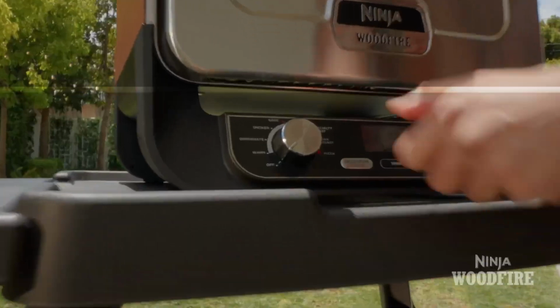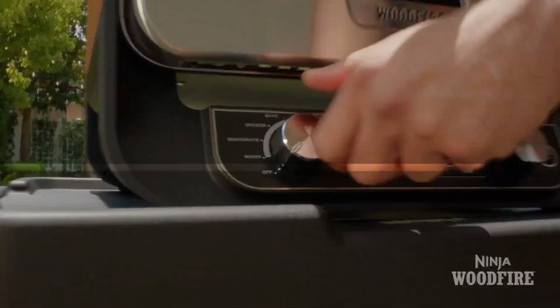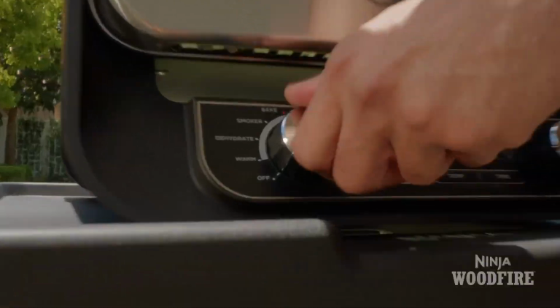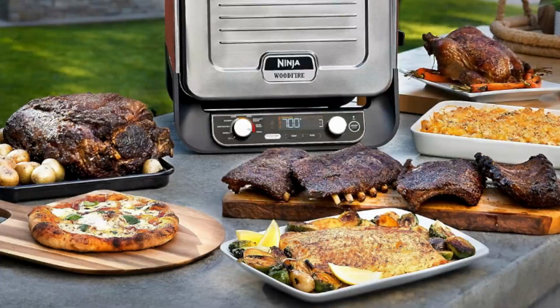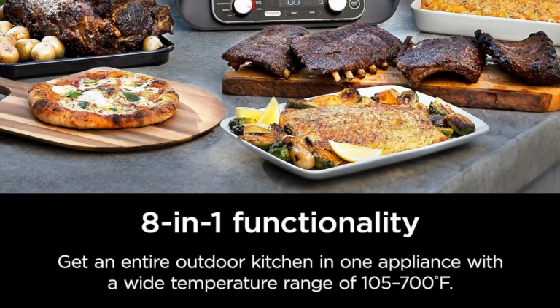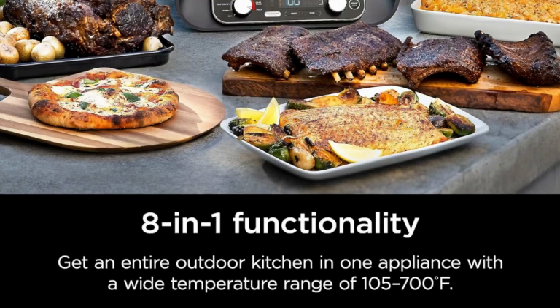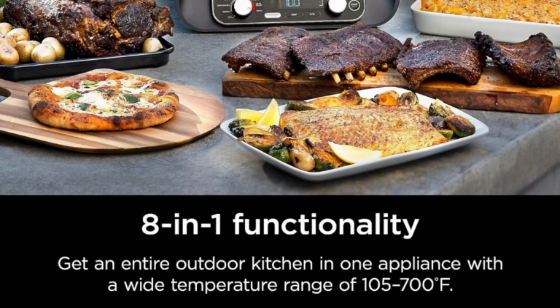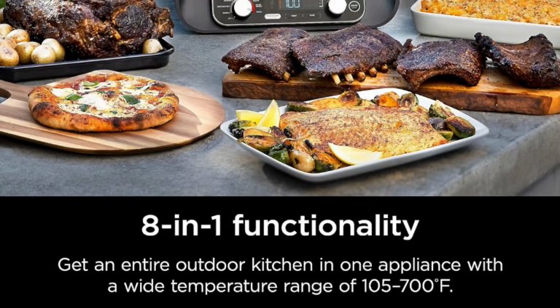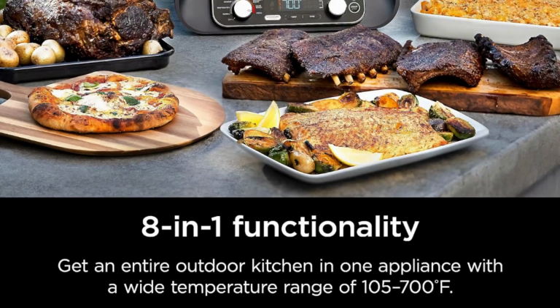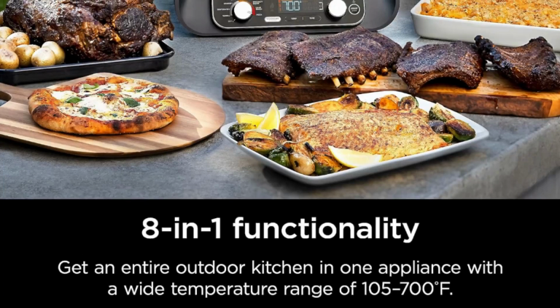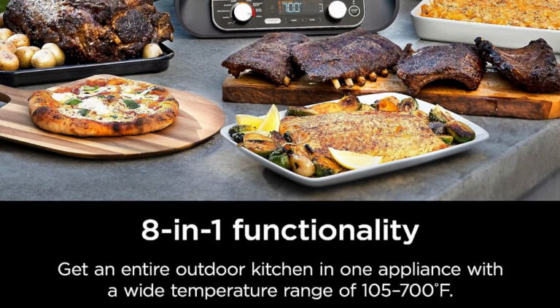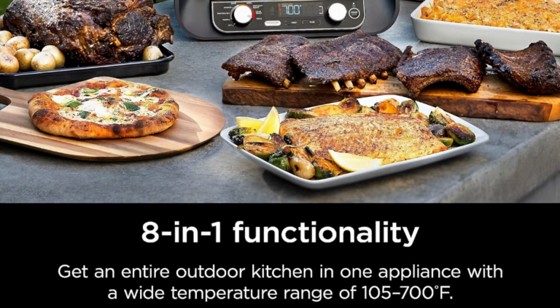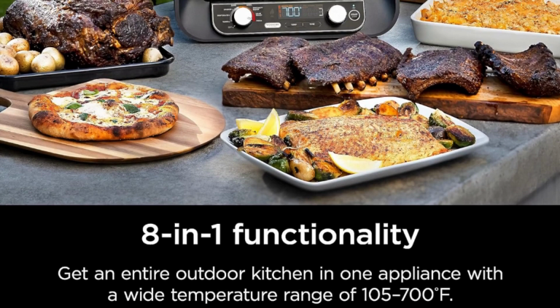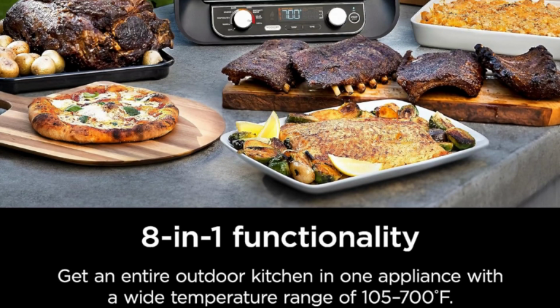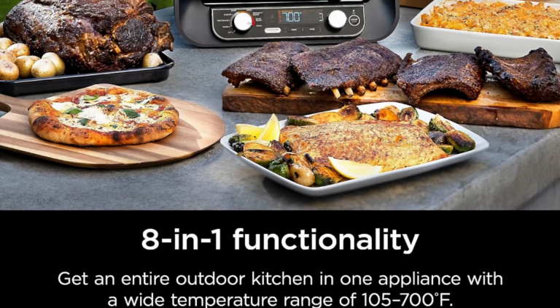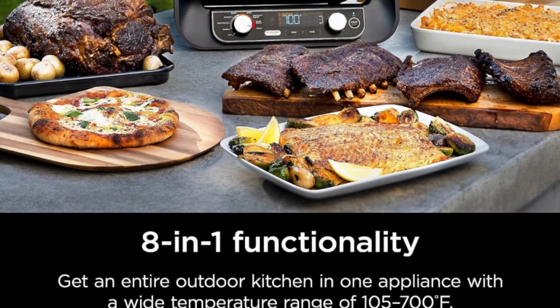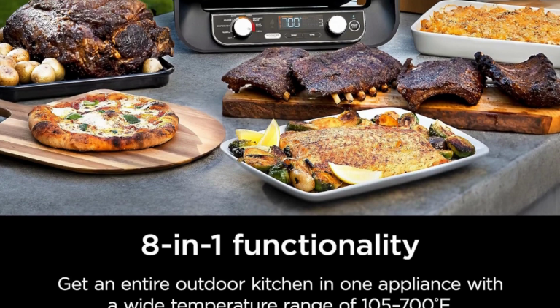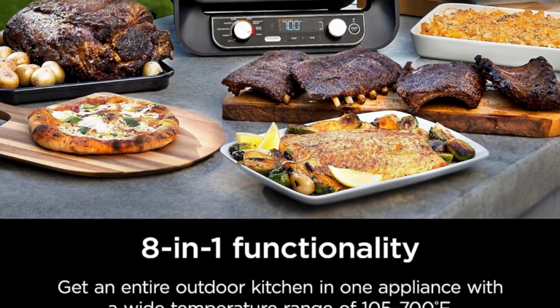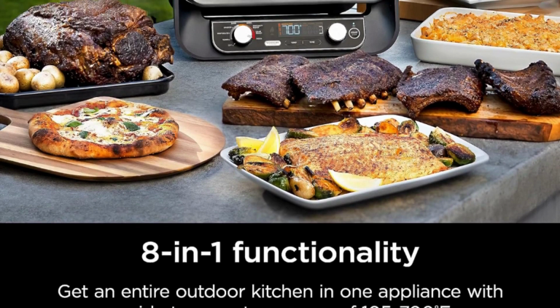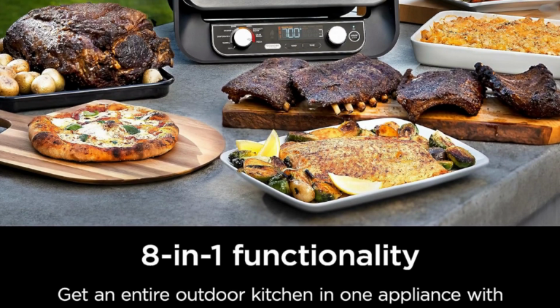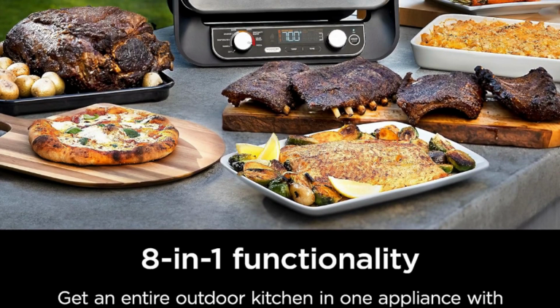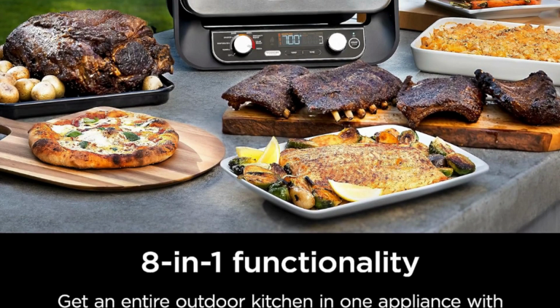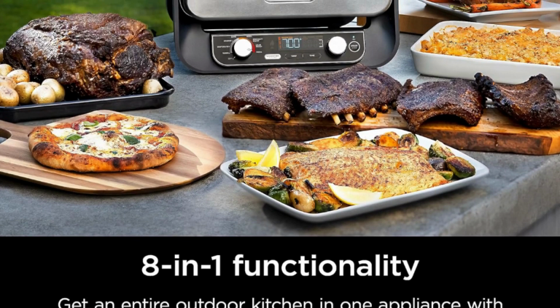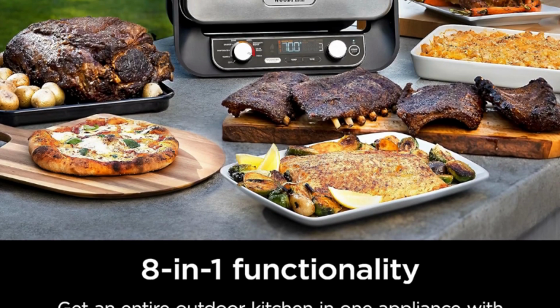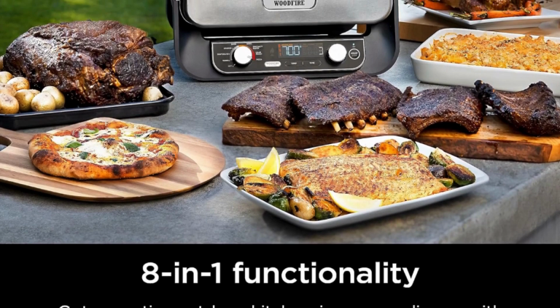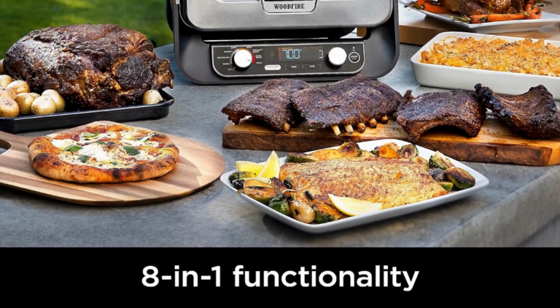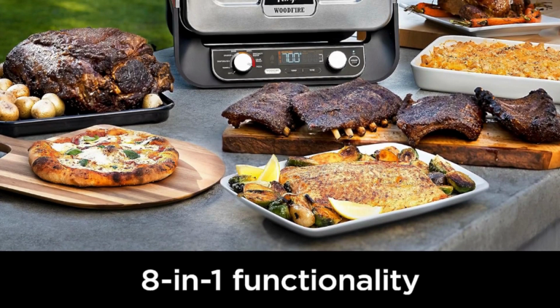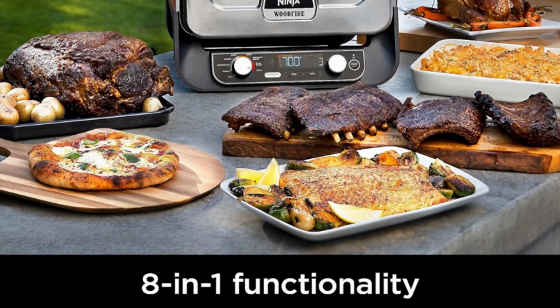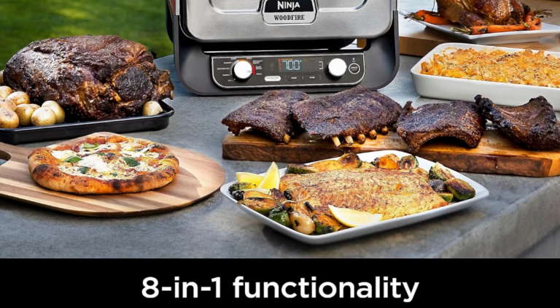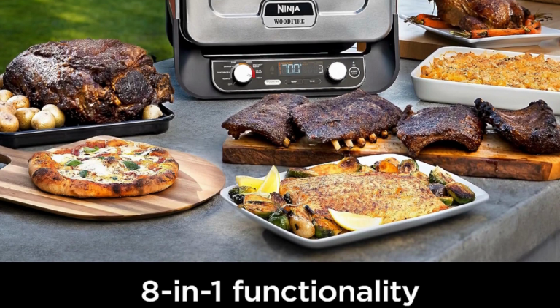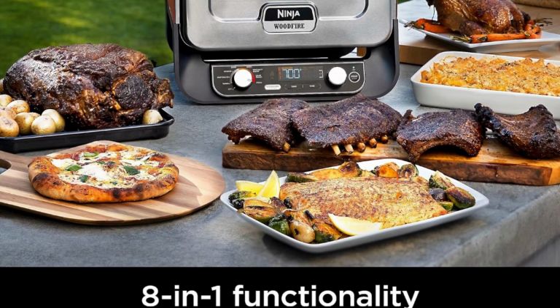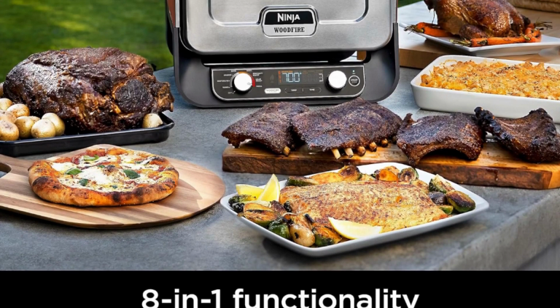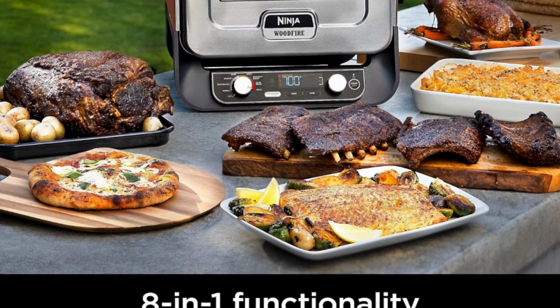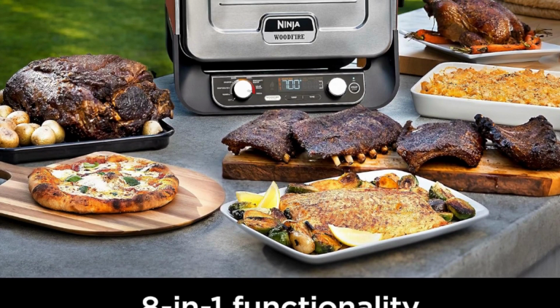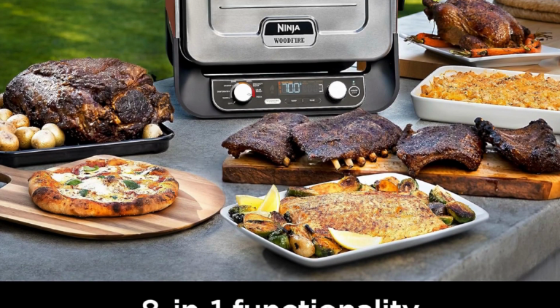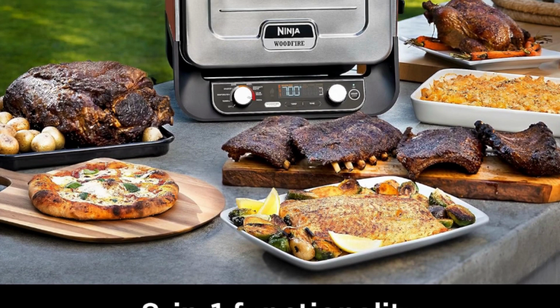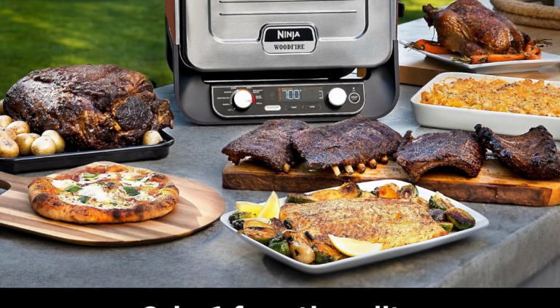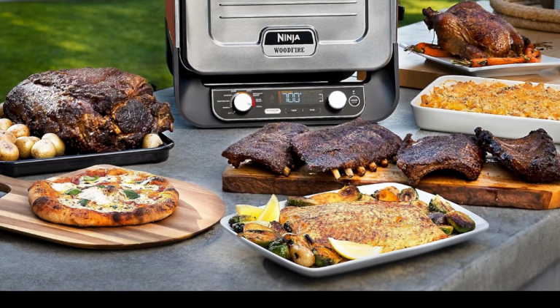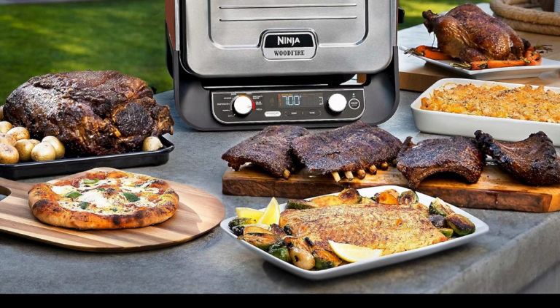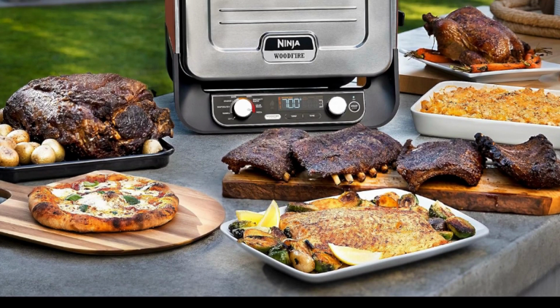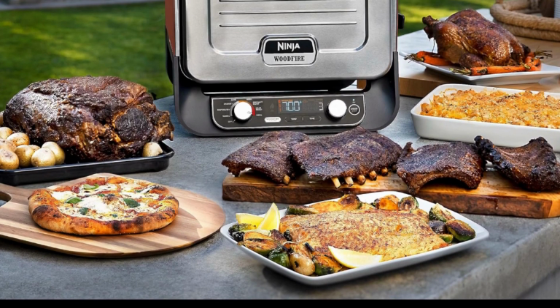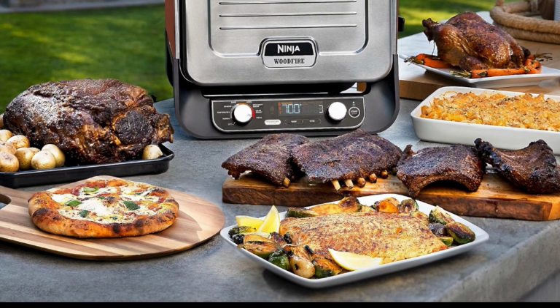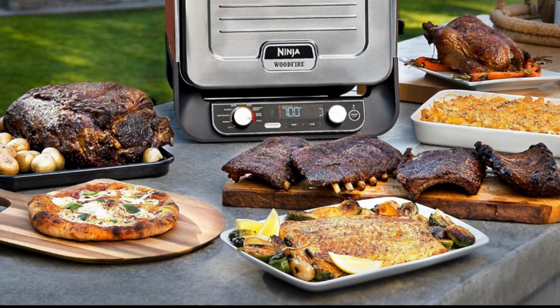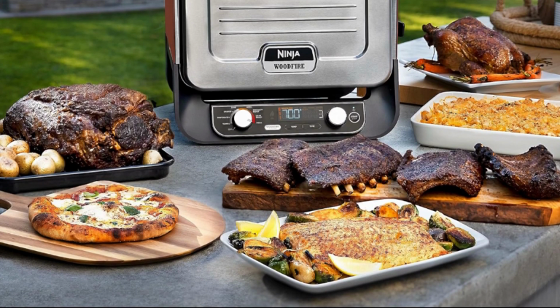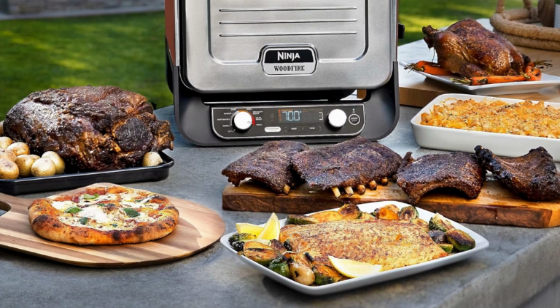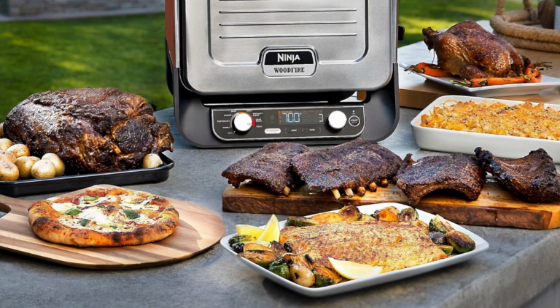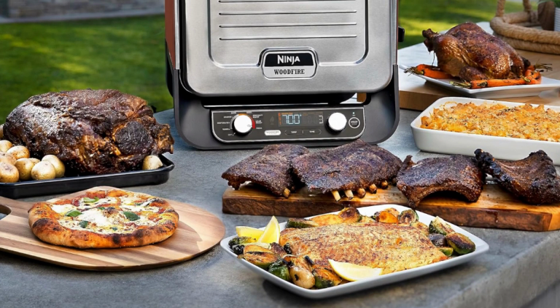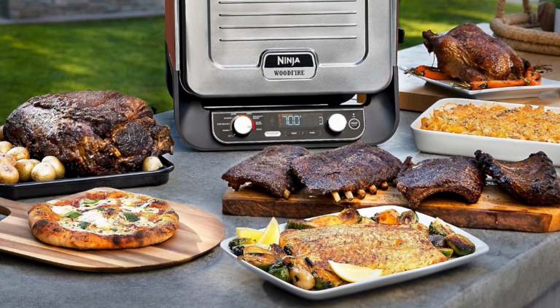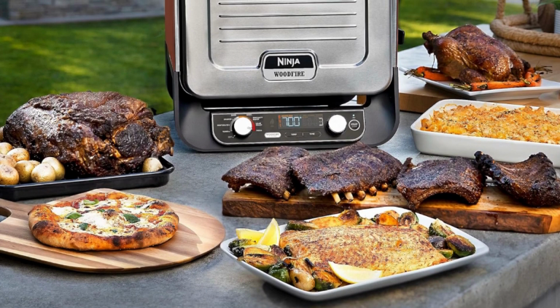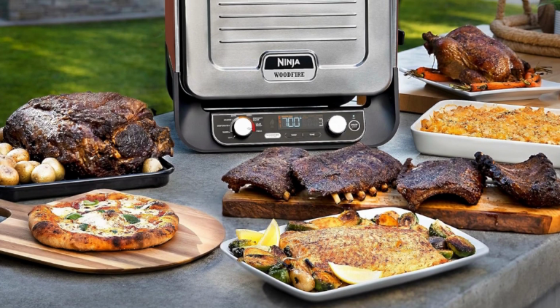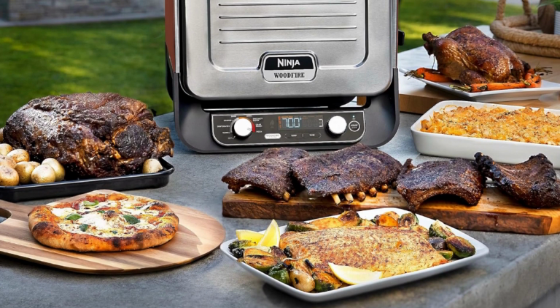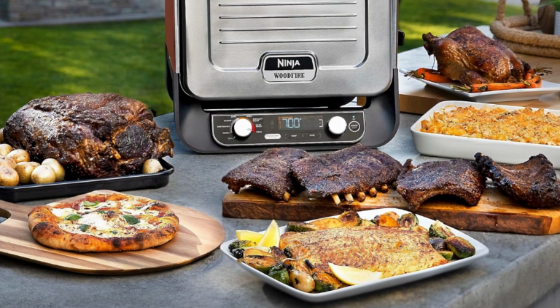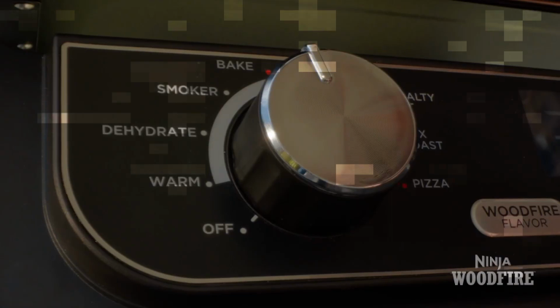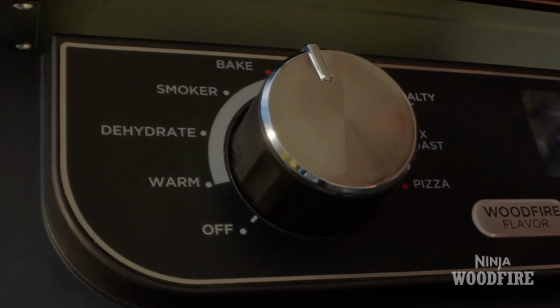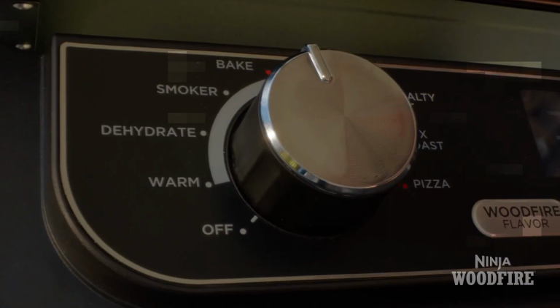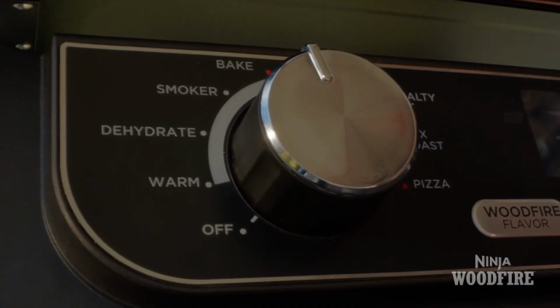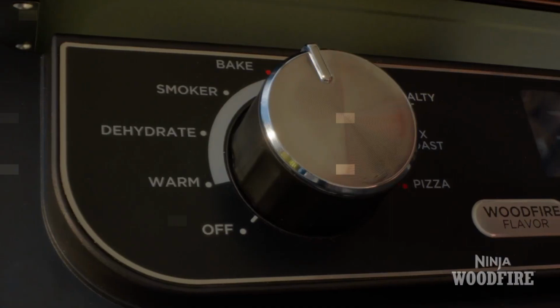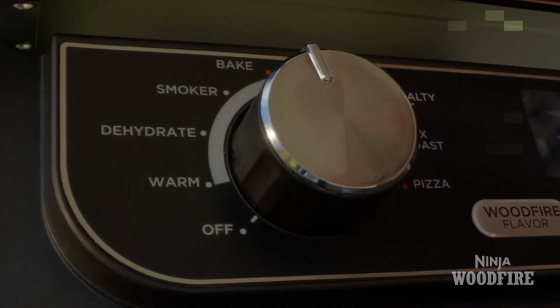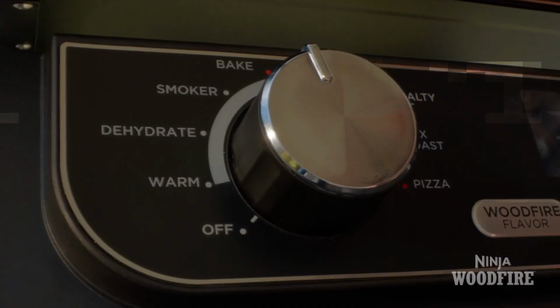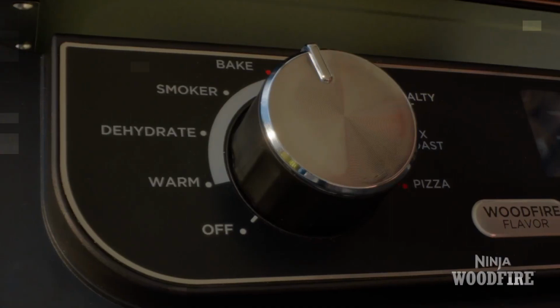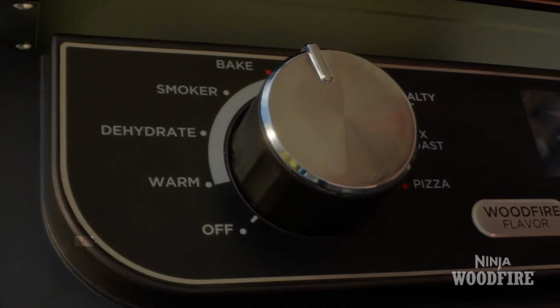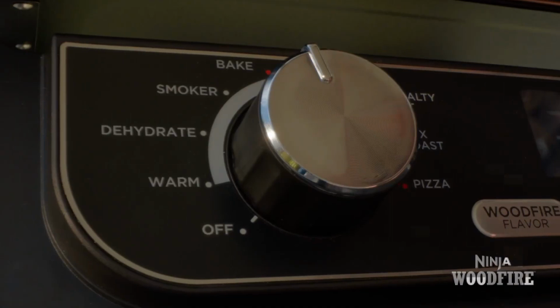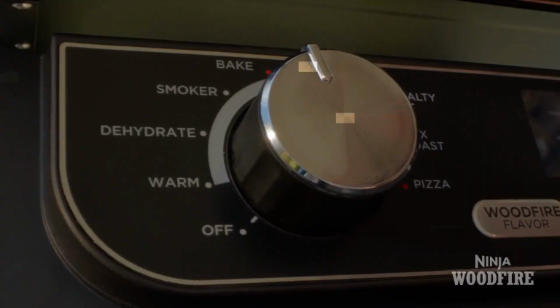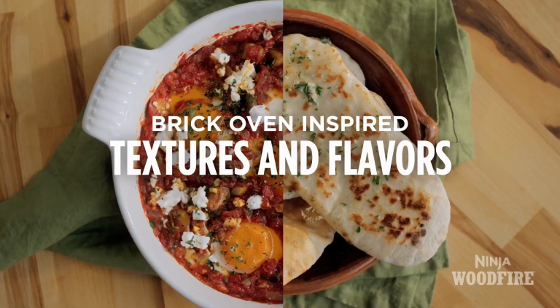Brick oven-inspired results without the hassle — charring, caramelization, blistering, and crunch for premium textures and flavors.